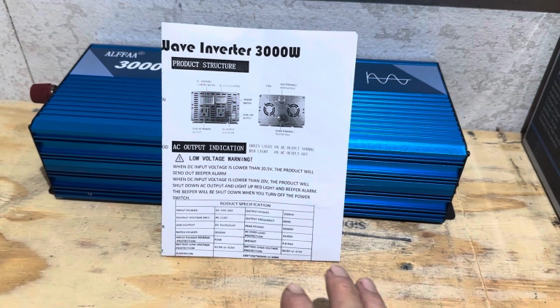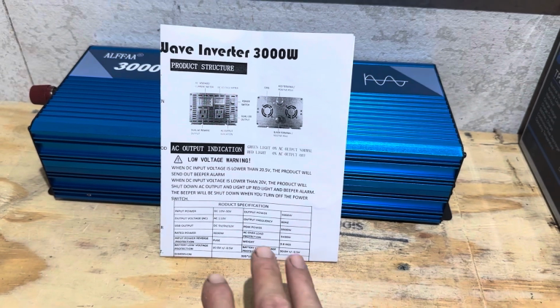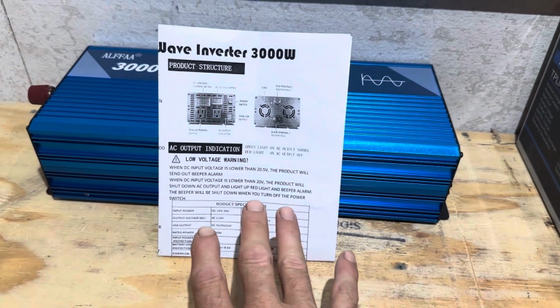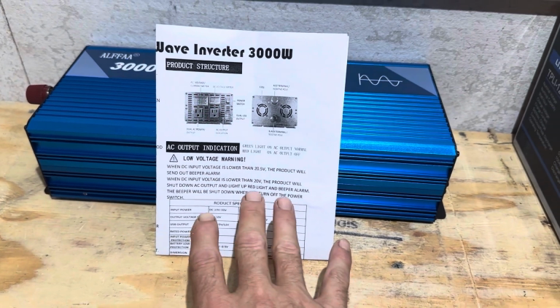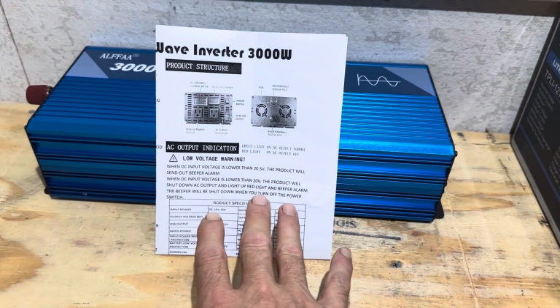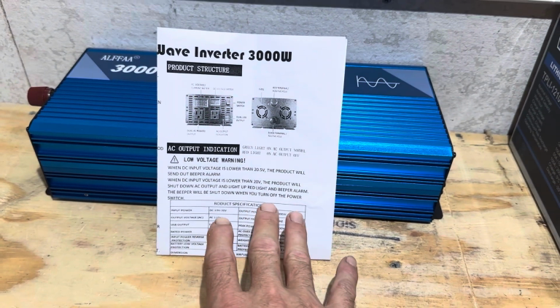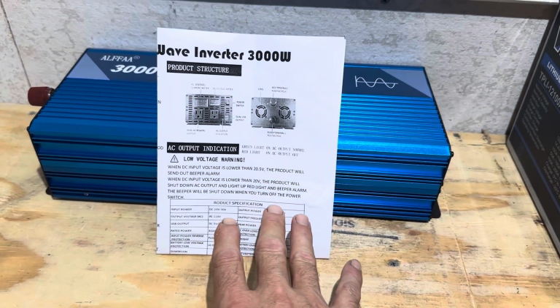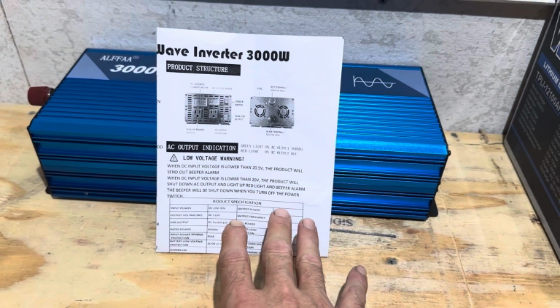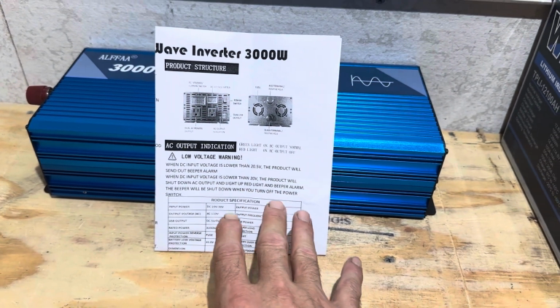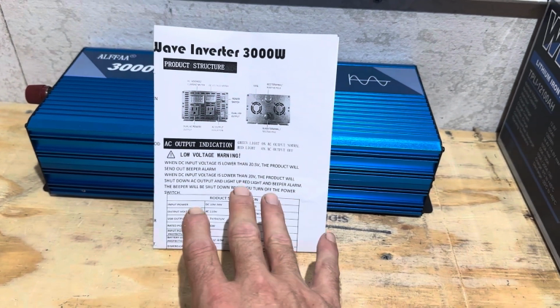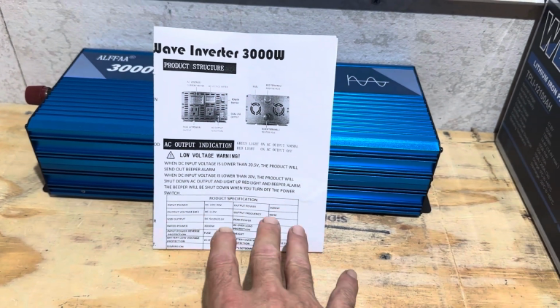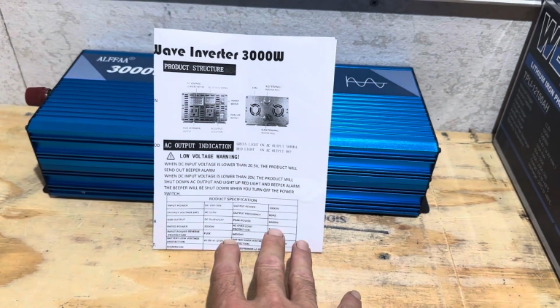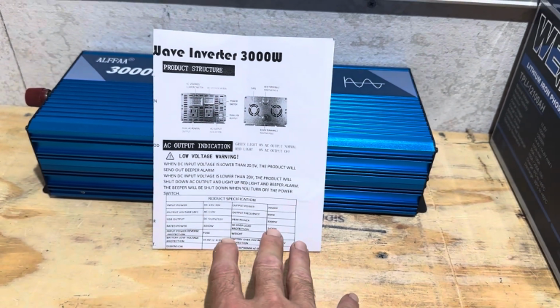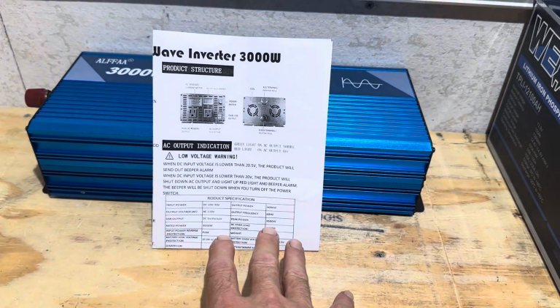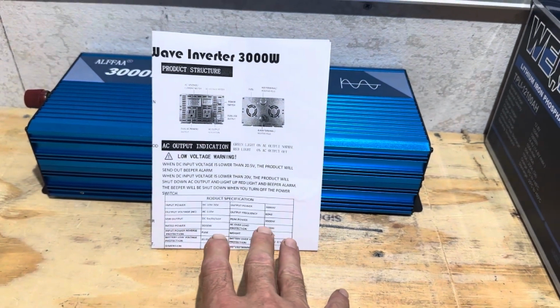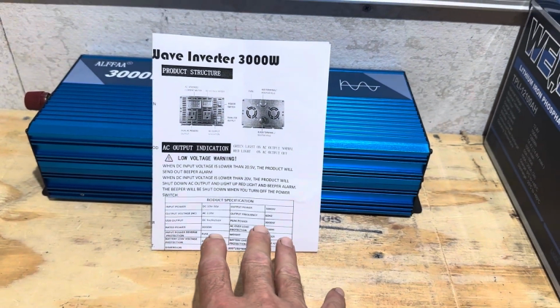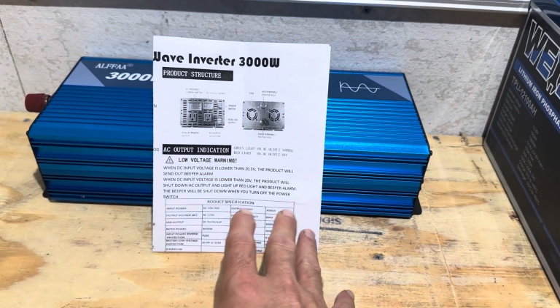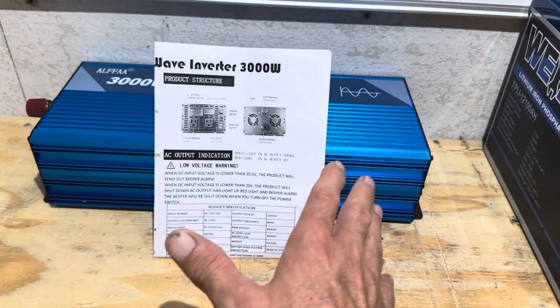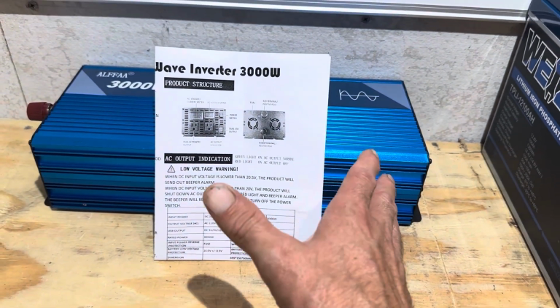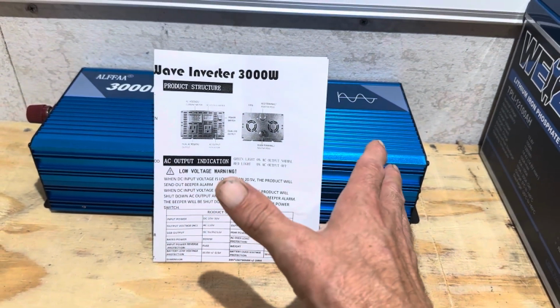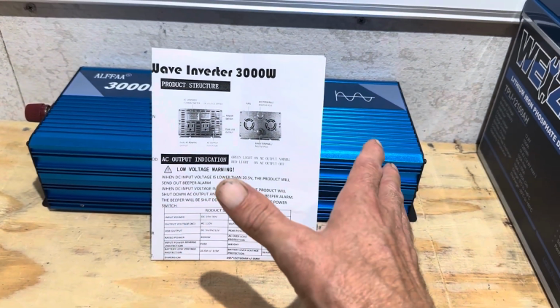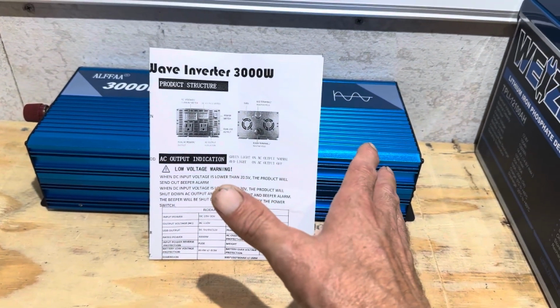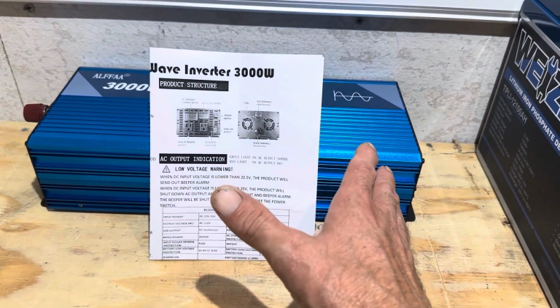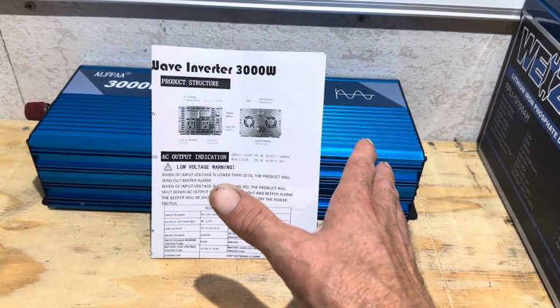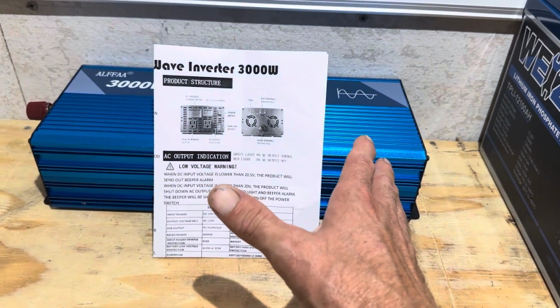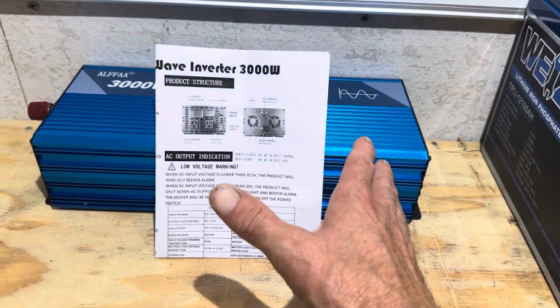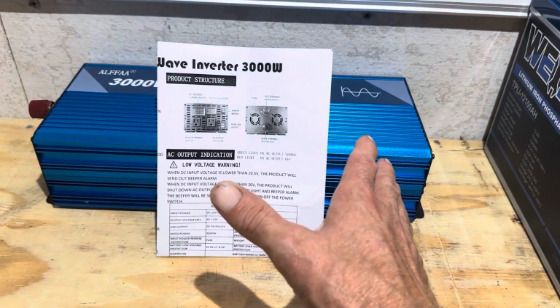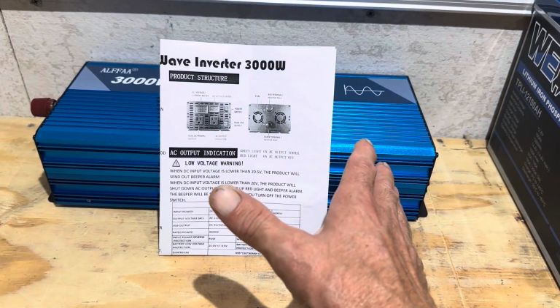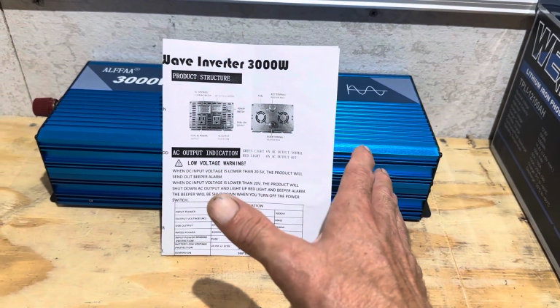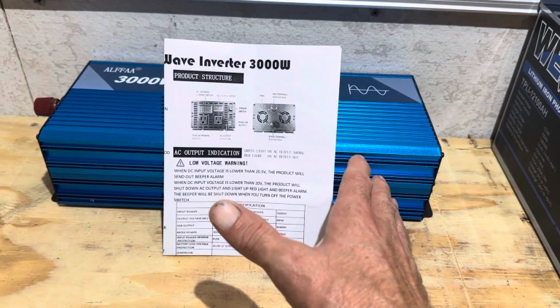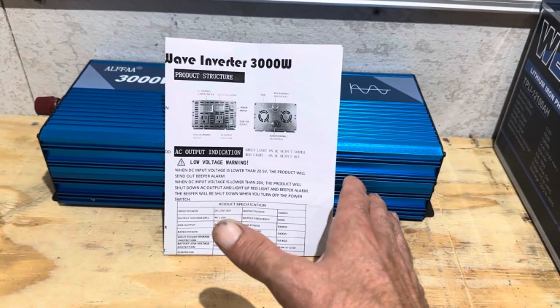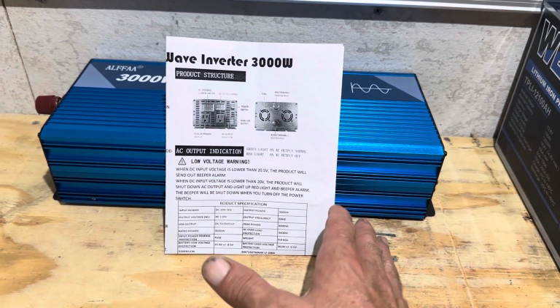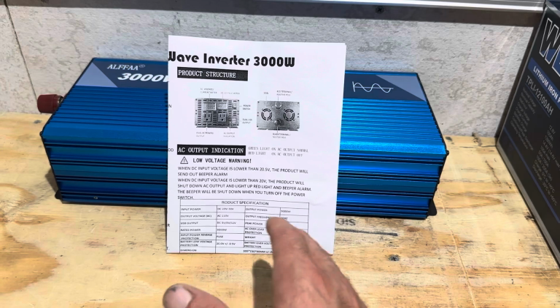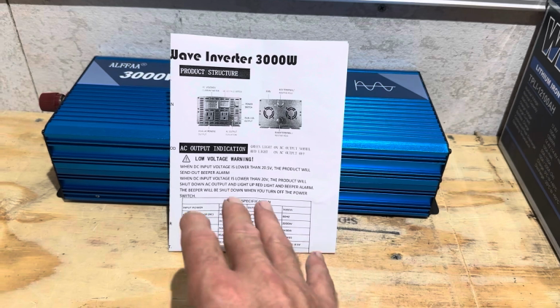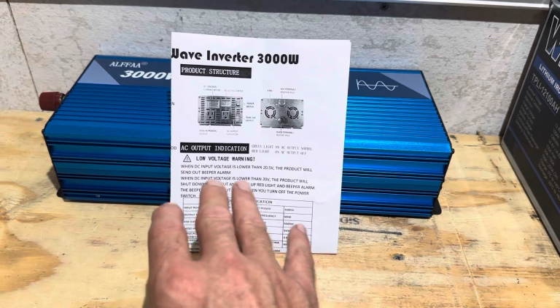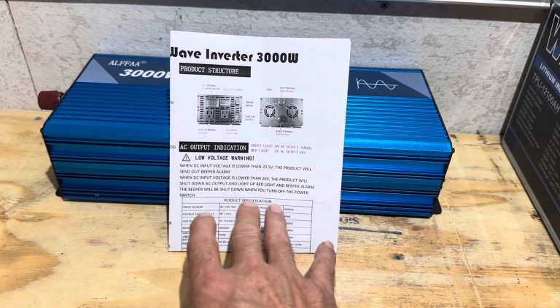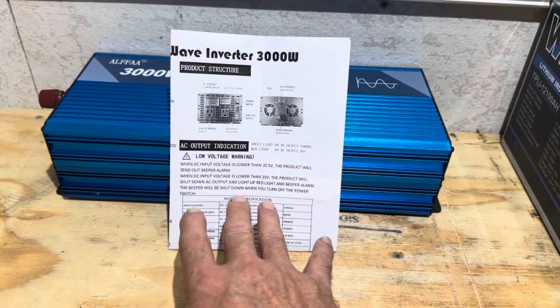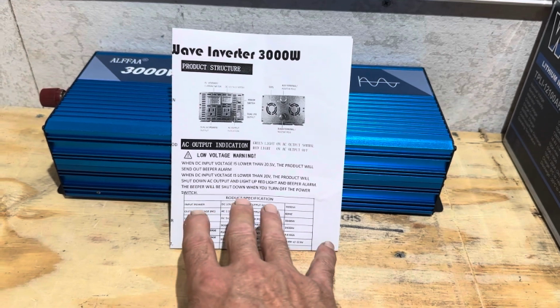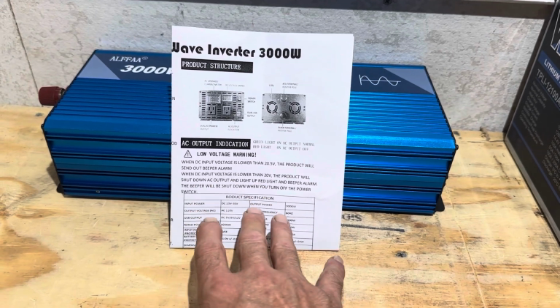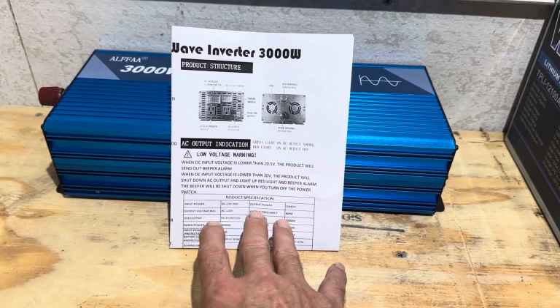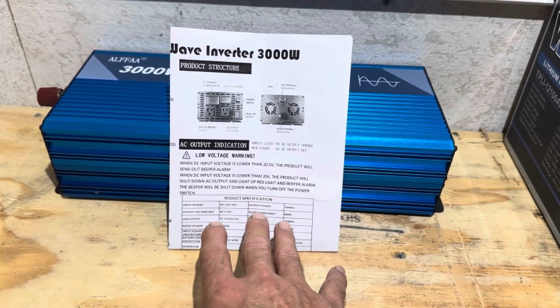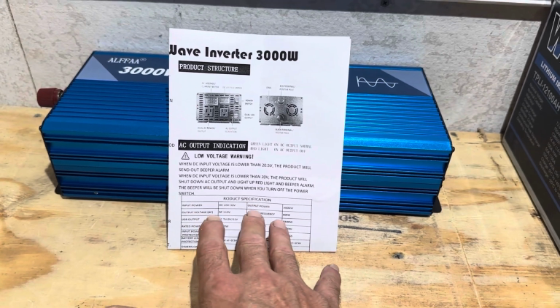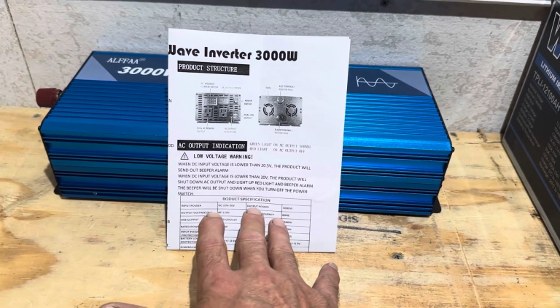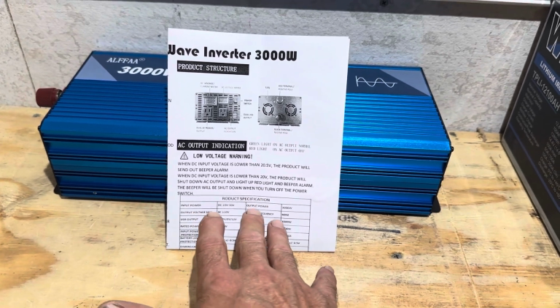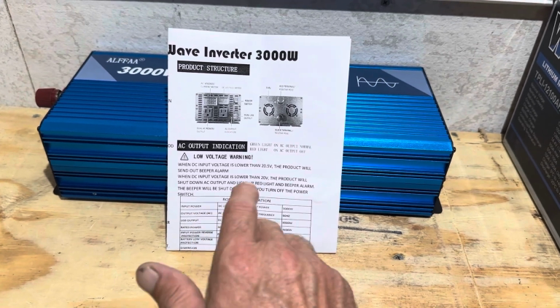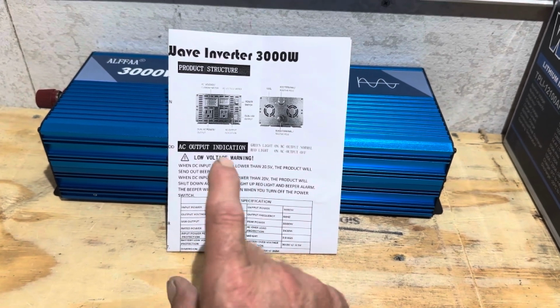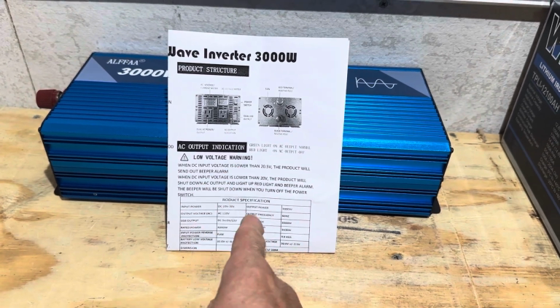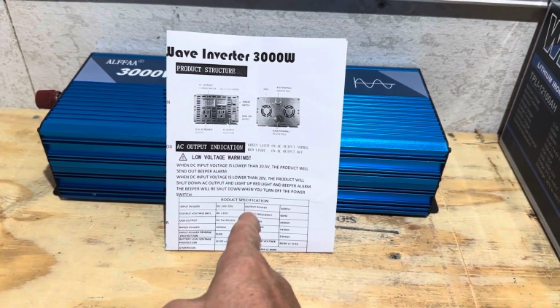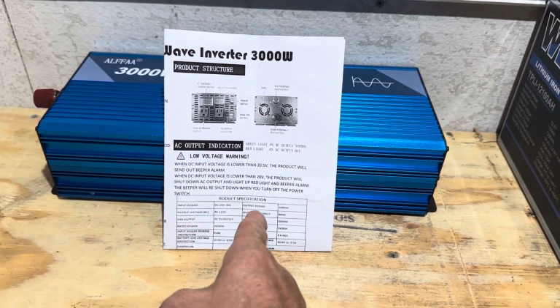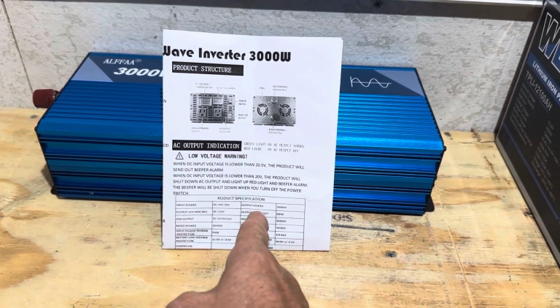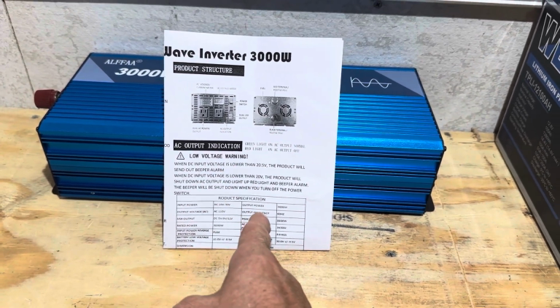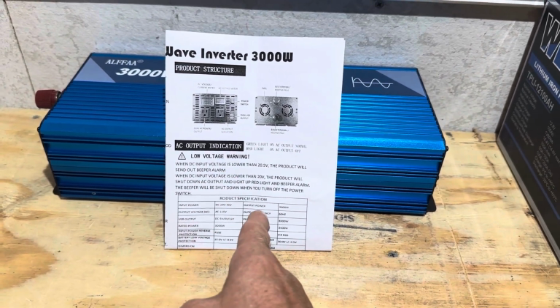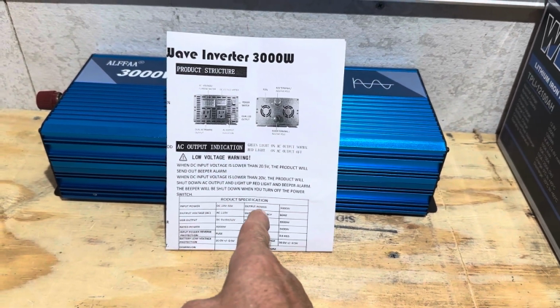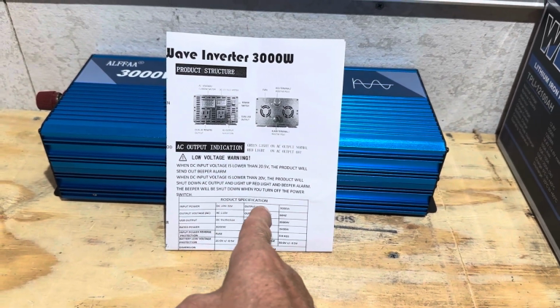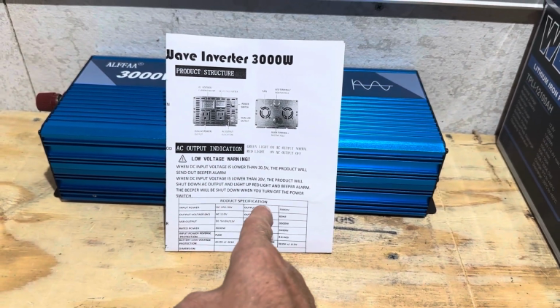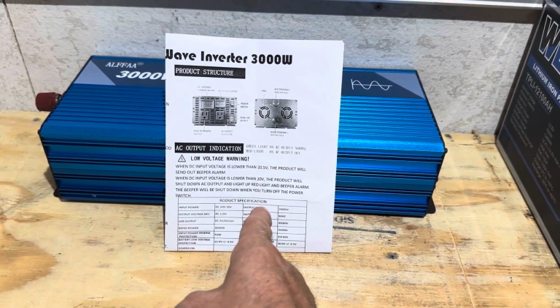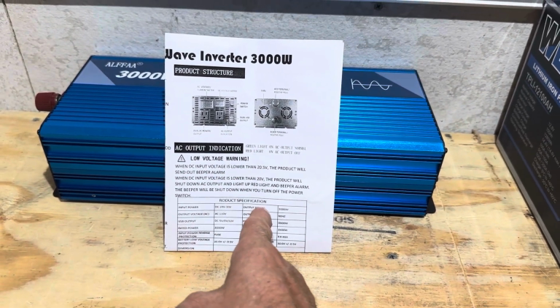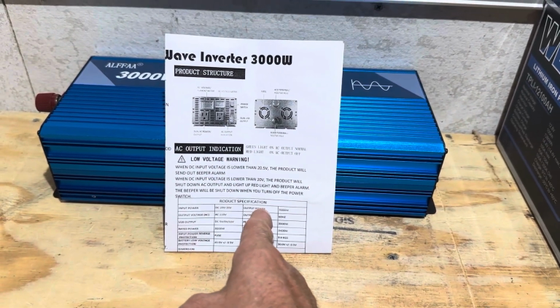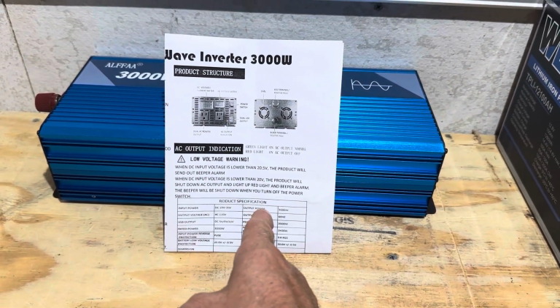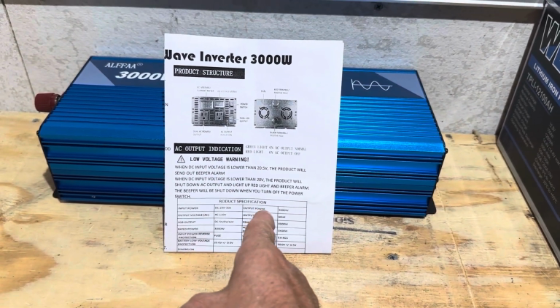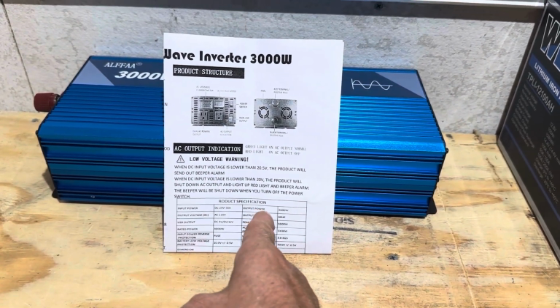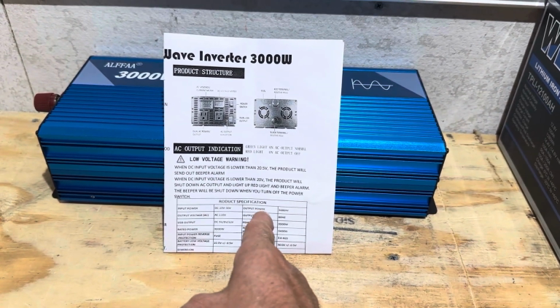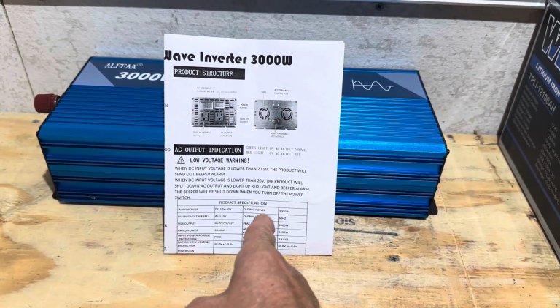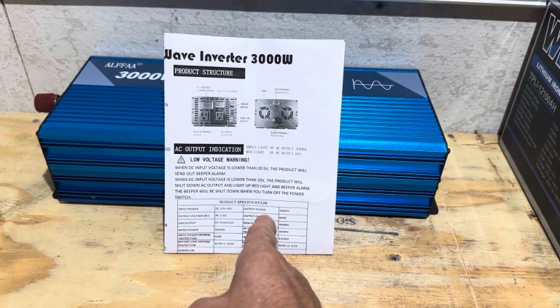The specifications on this sheet are impressive considering the value price of this inverter. I'll have a slide right here, so pause it if you want to look at the specs closer.